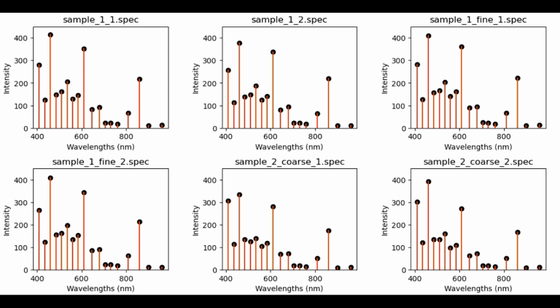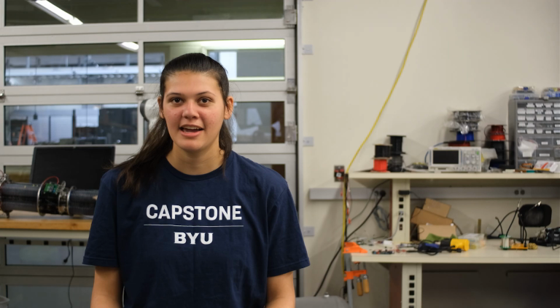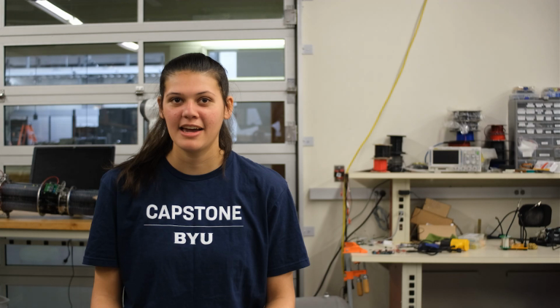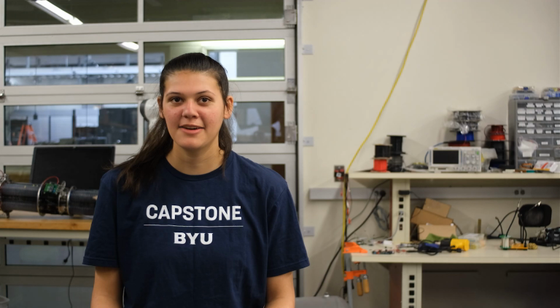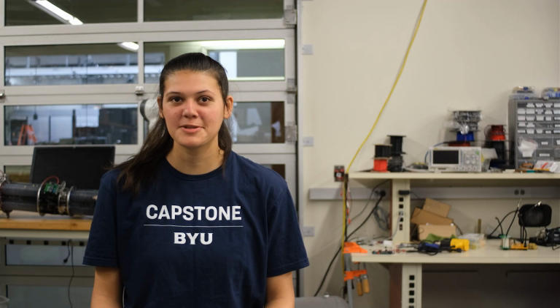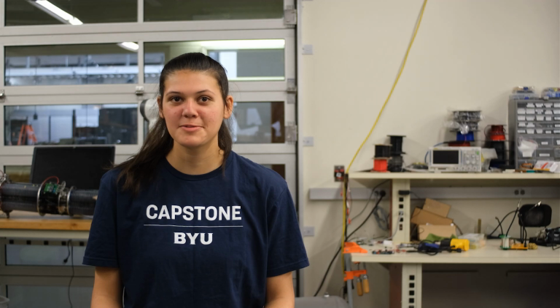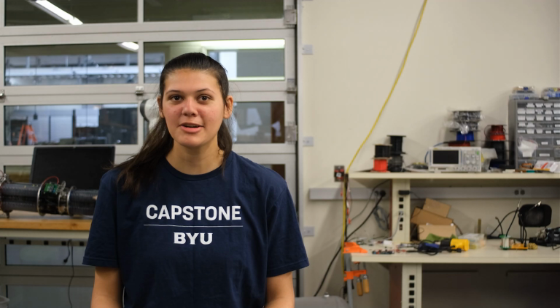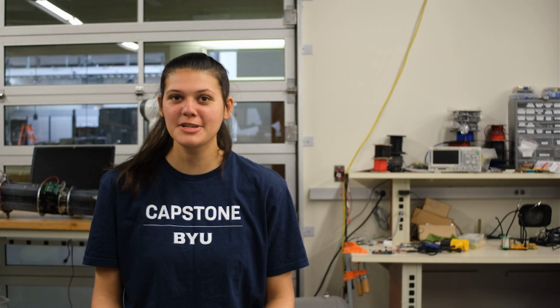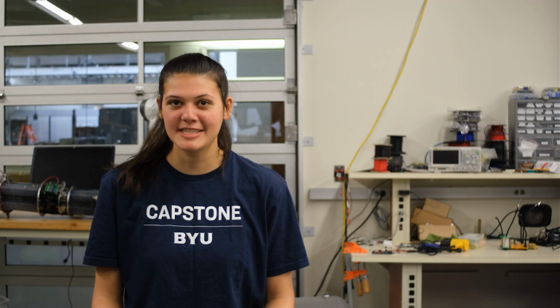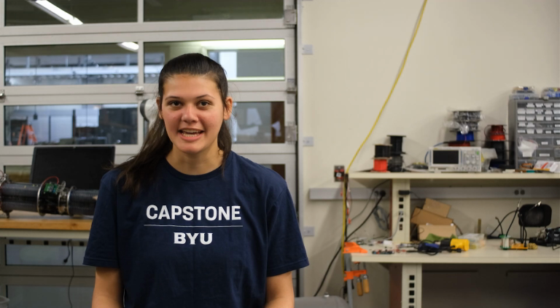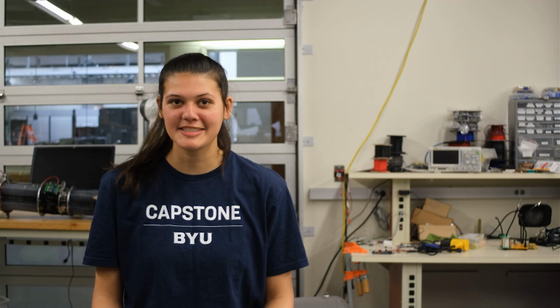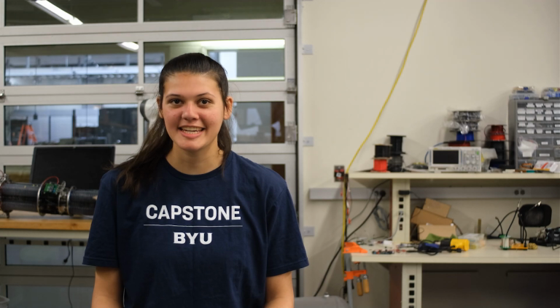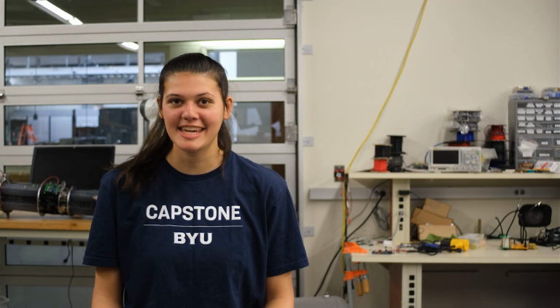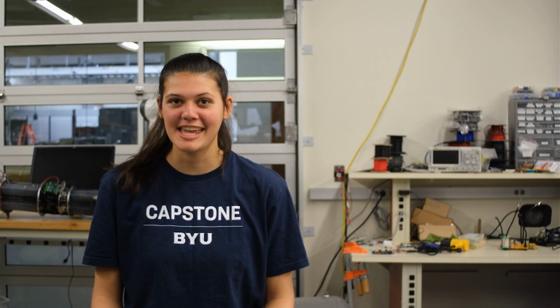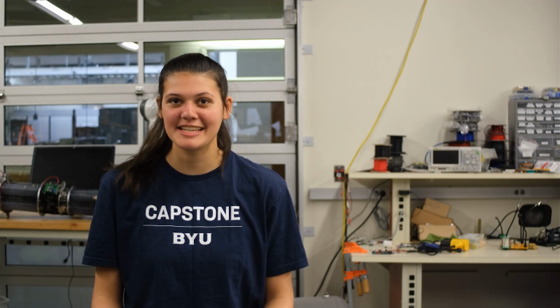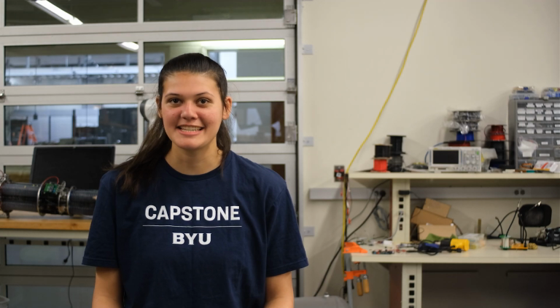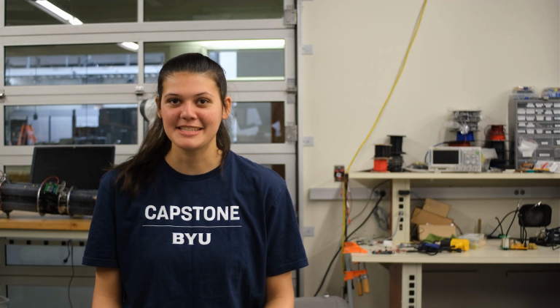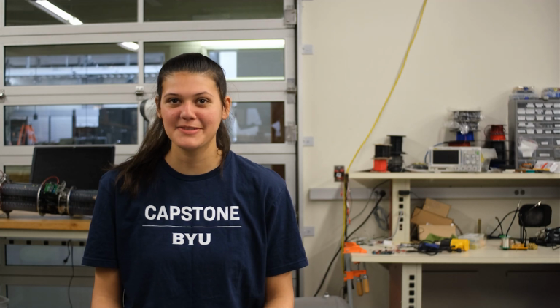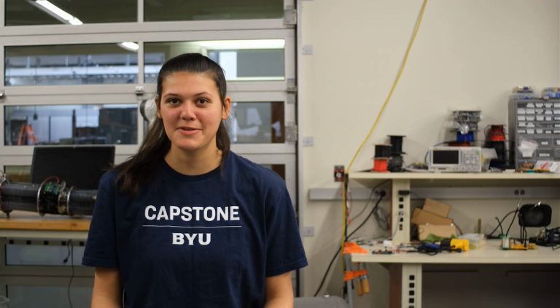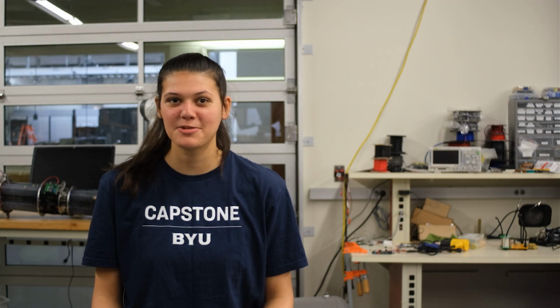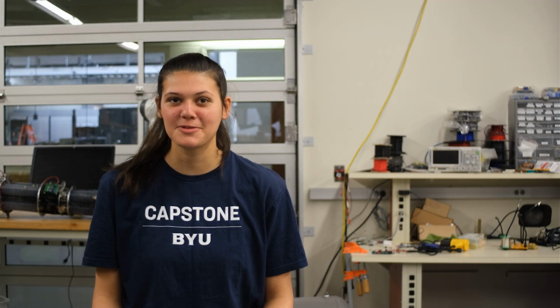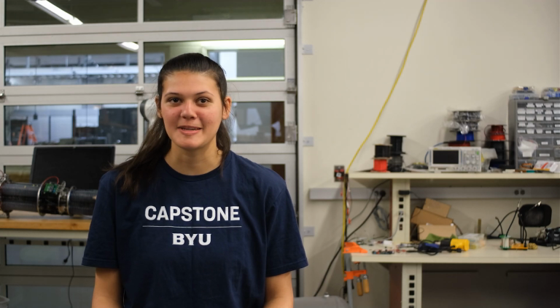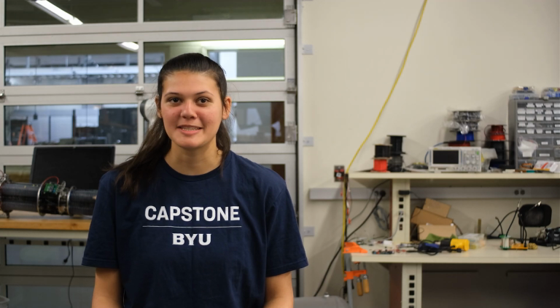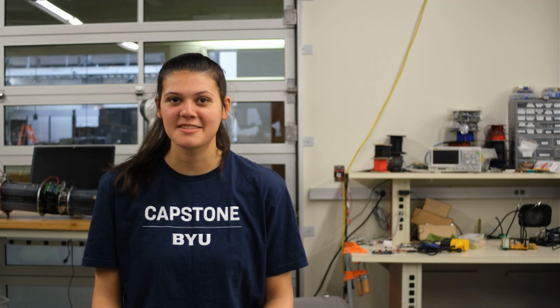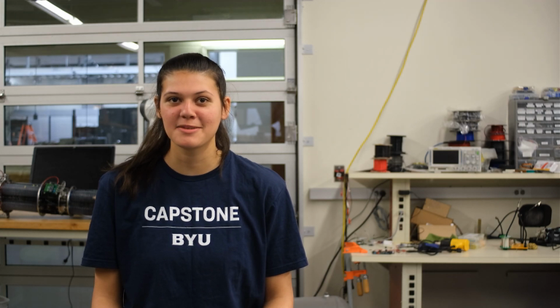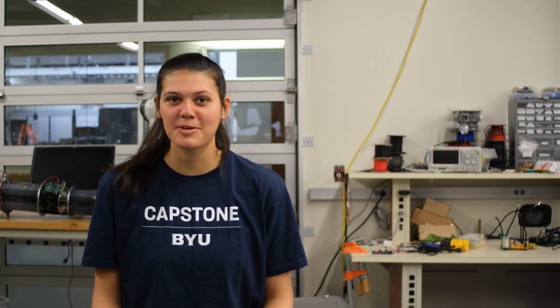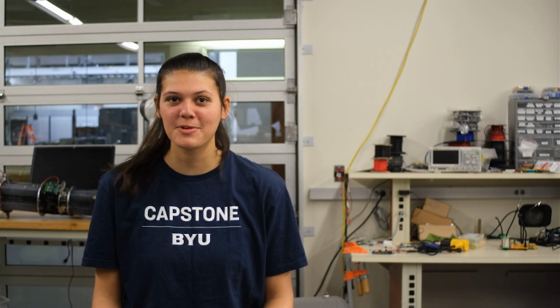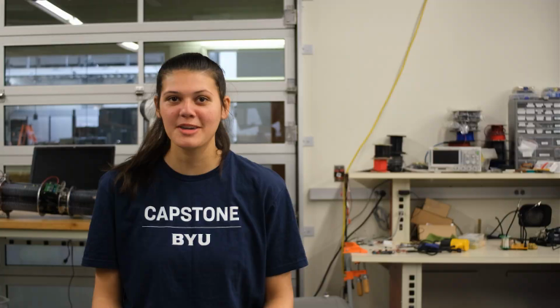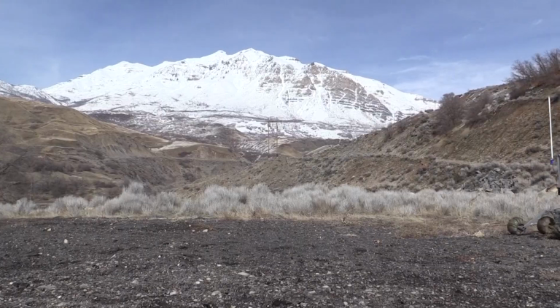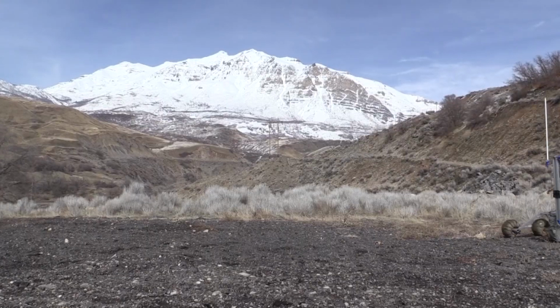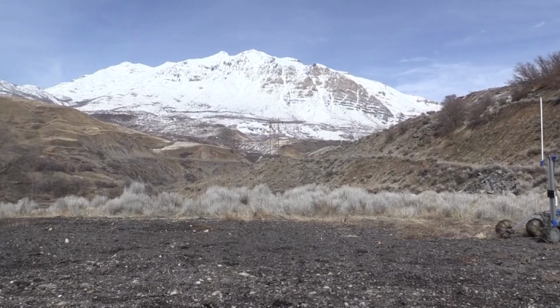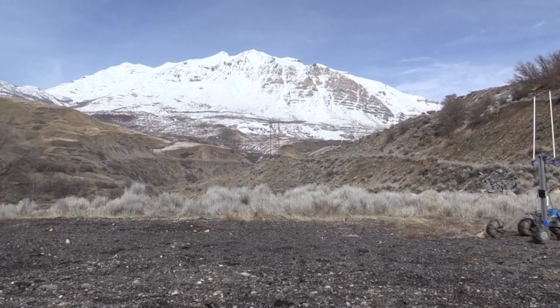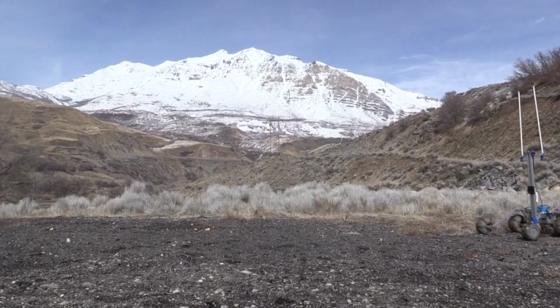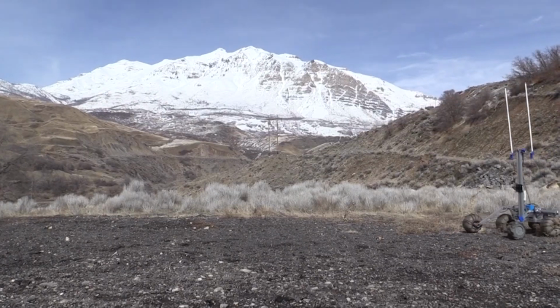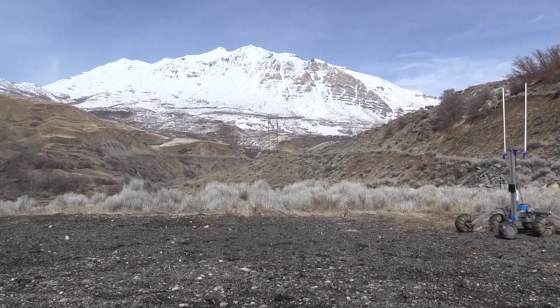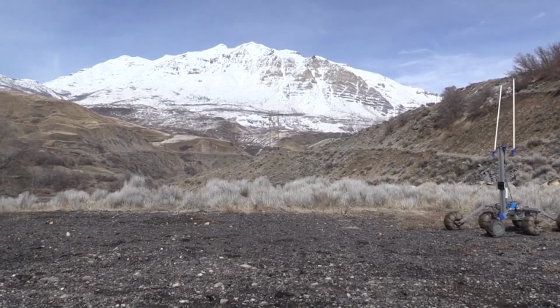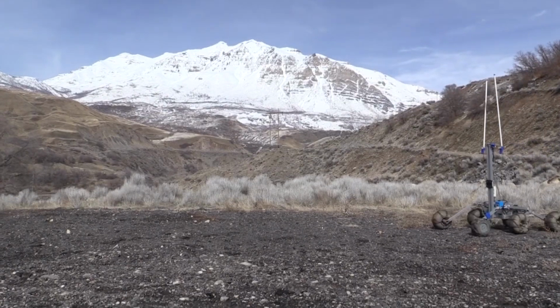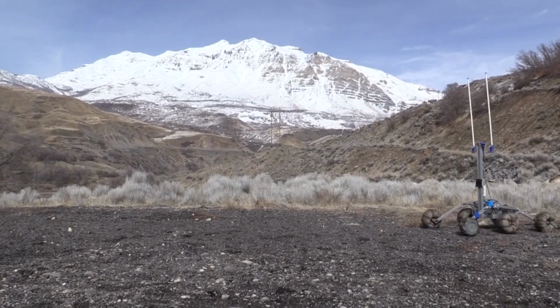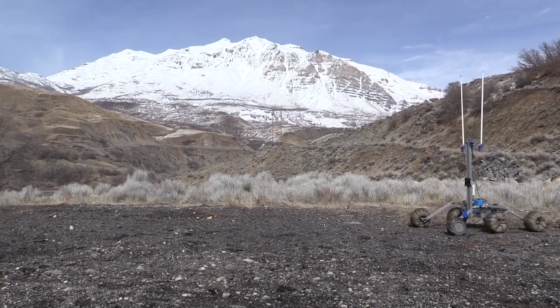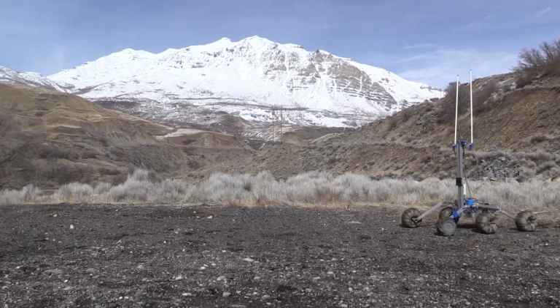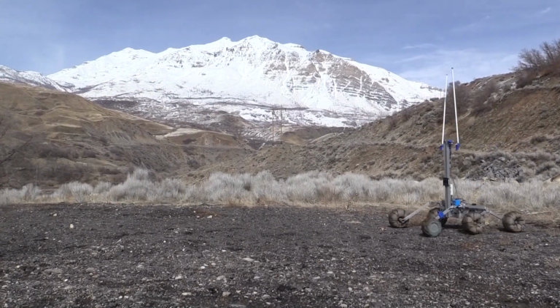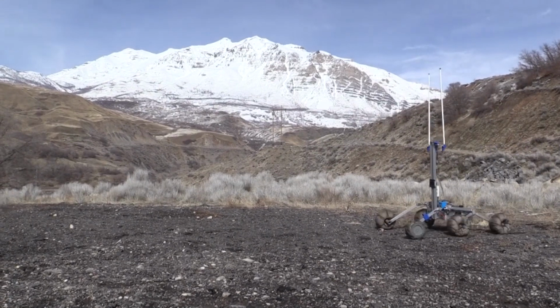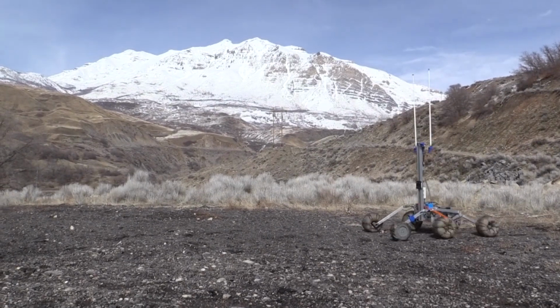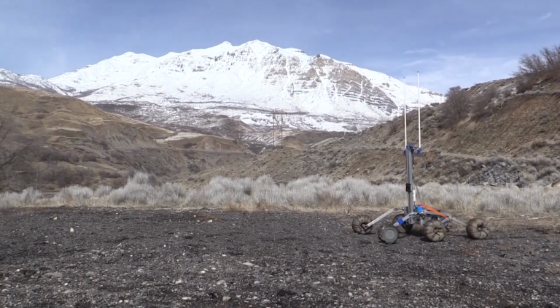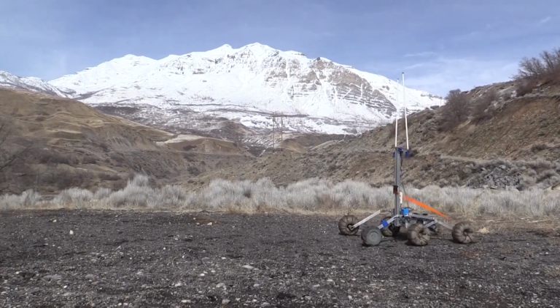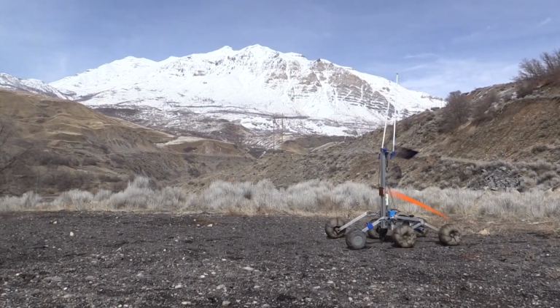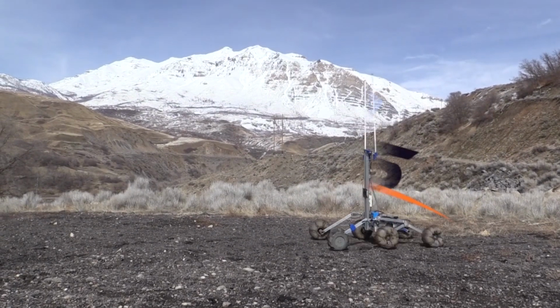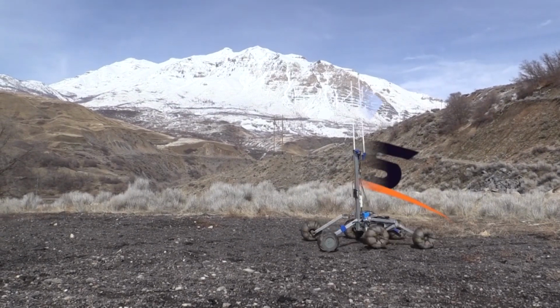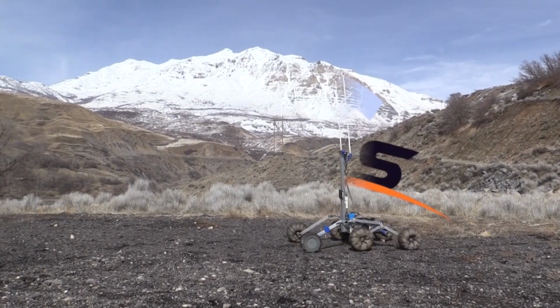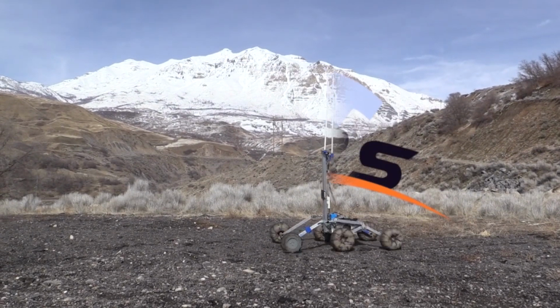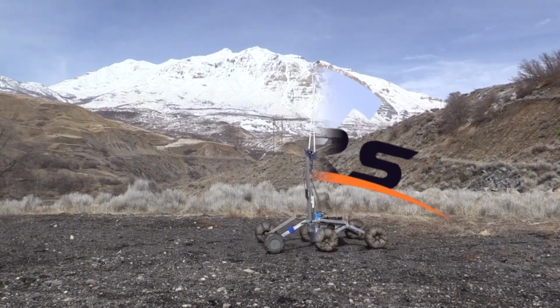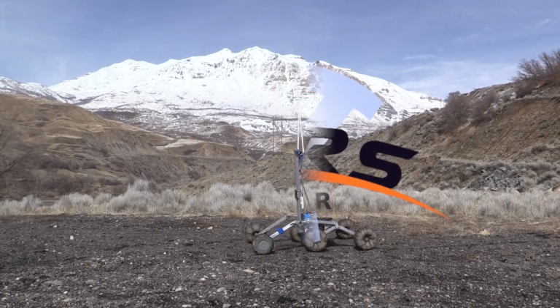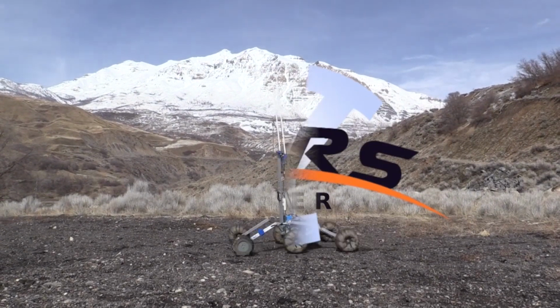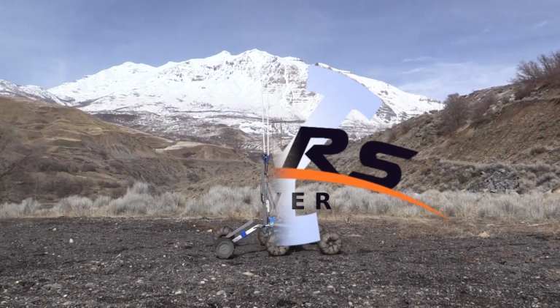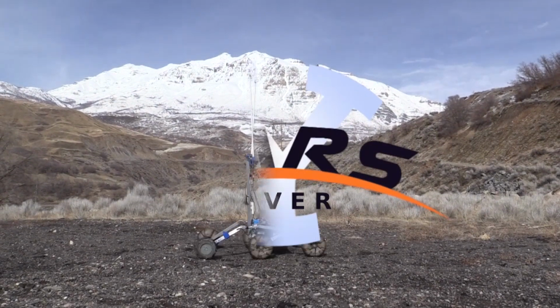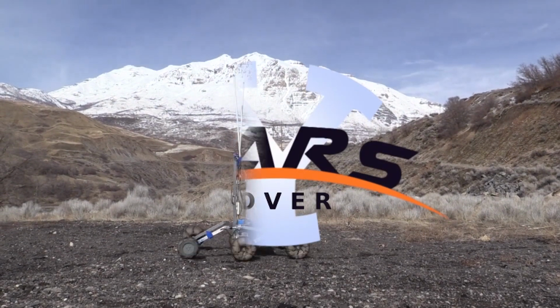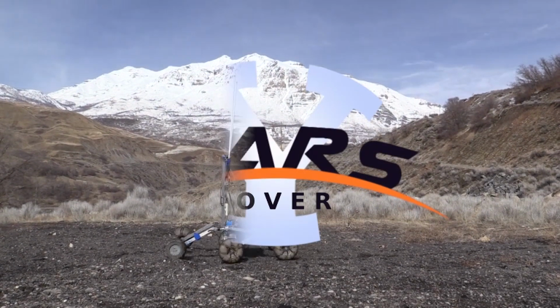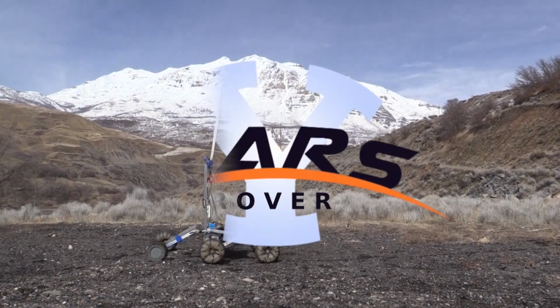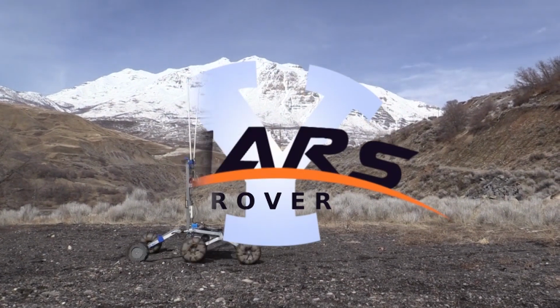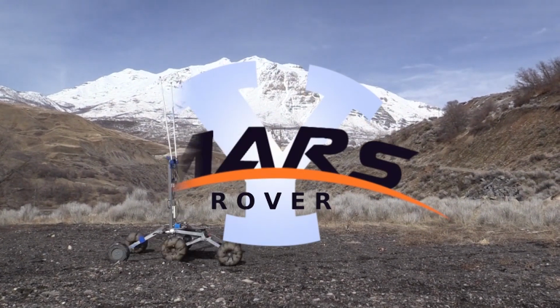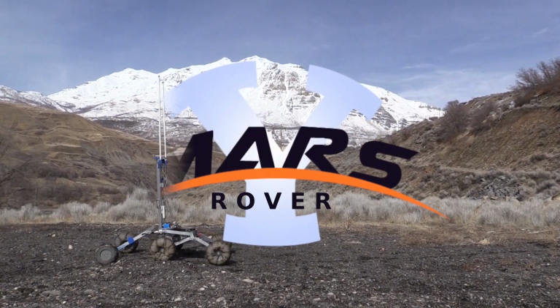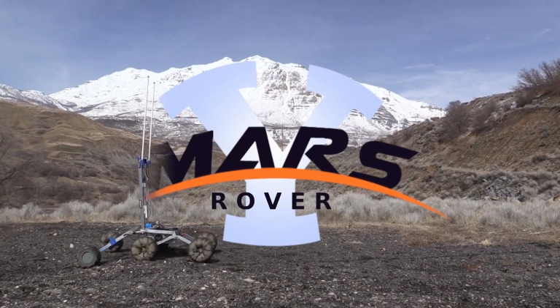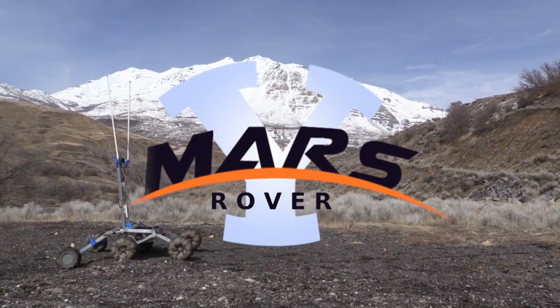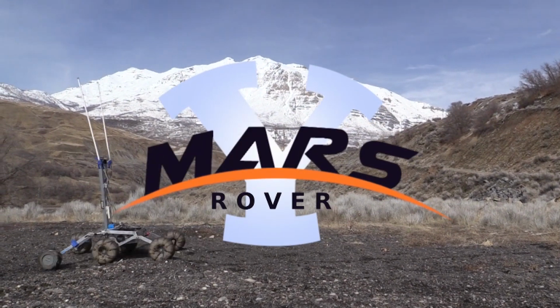After rigorous testing and extensive improvements, the BYU Mars Rover Team is ready to excel at the 2025 University Rover Challenge.